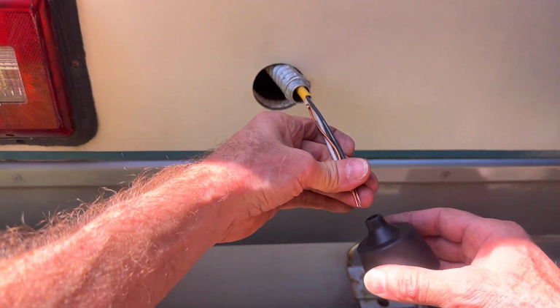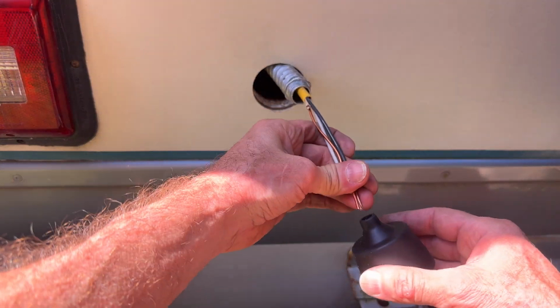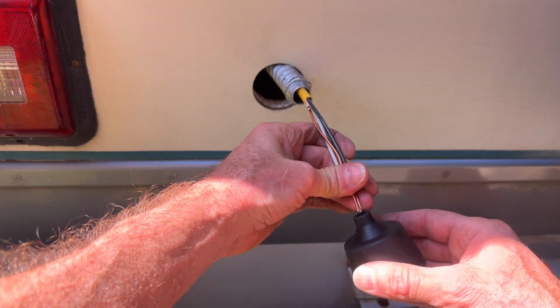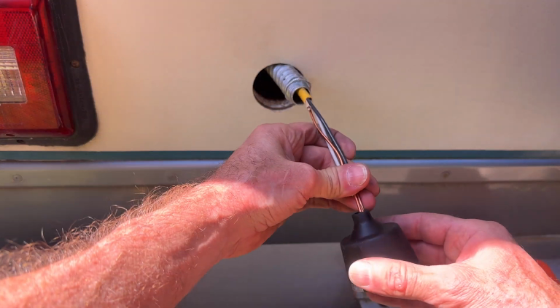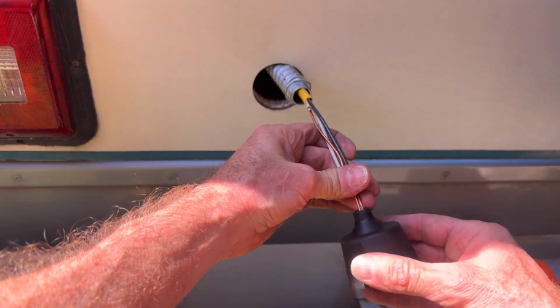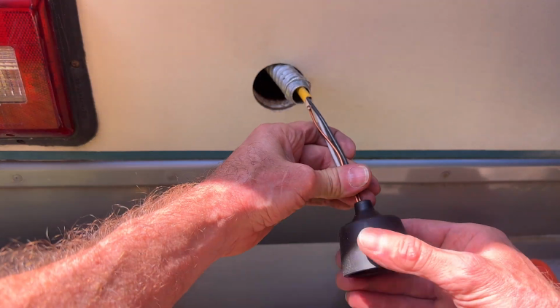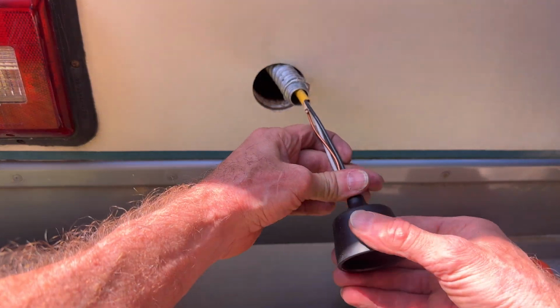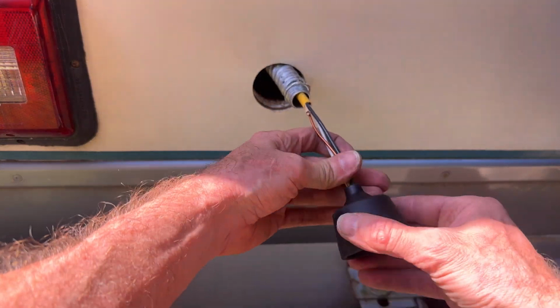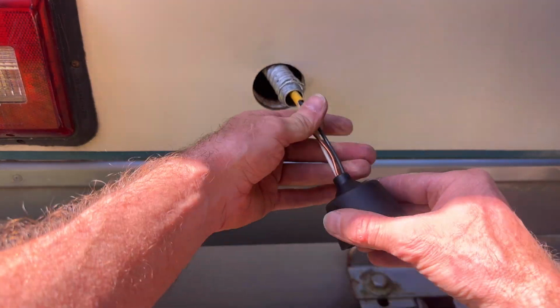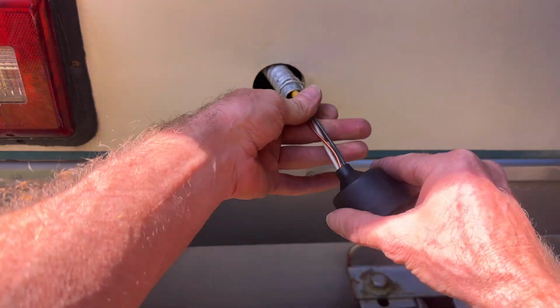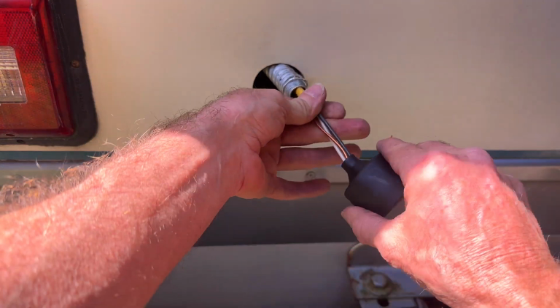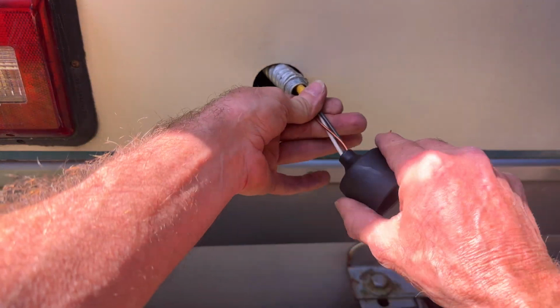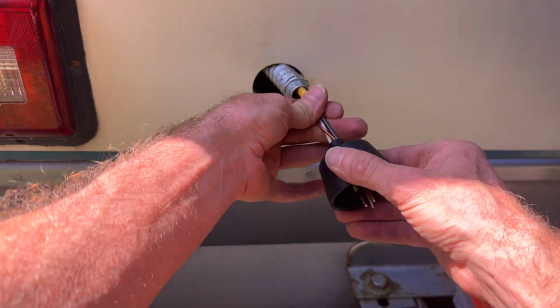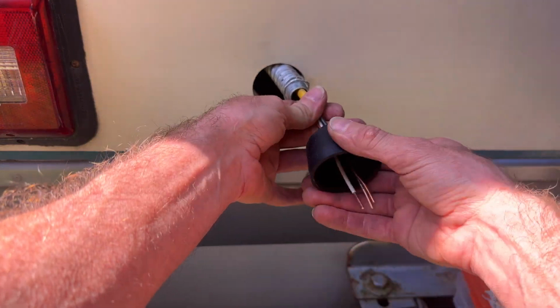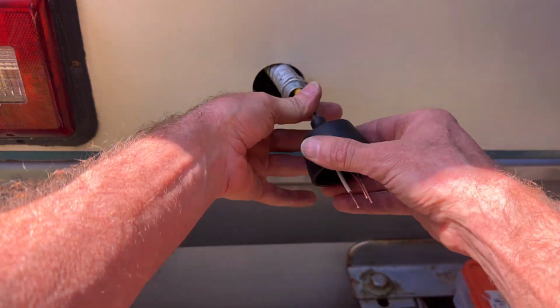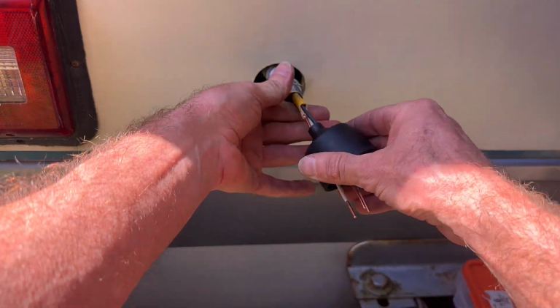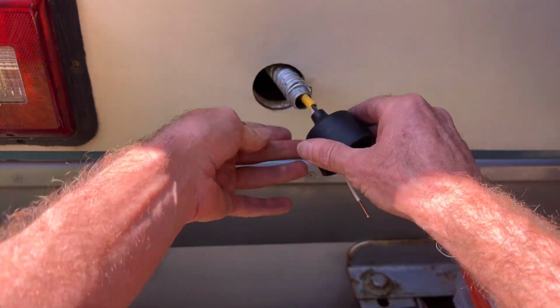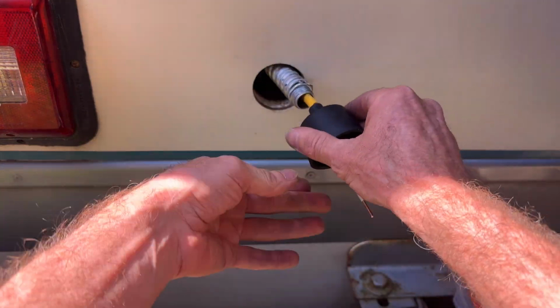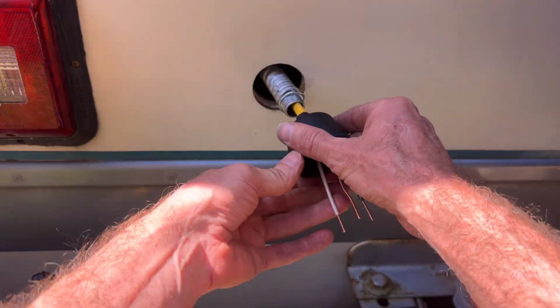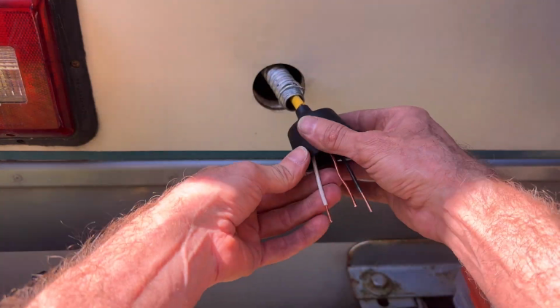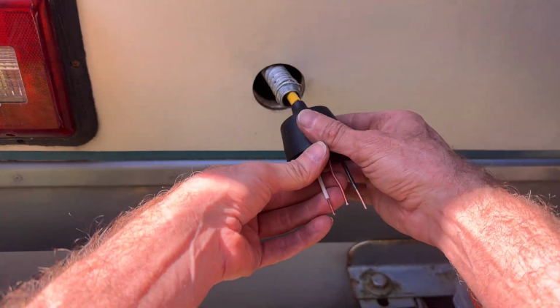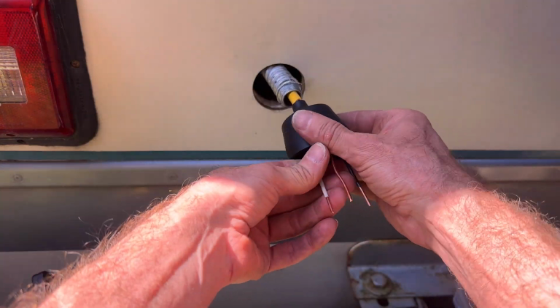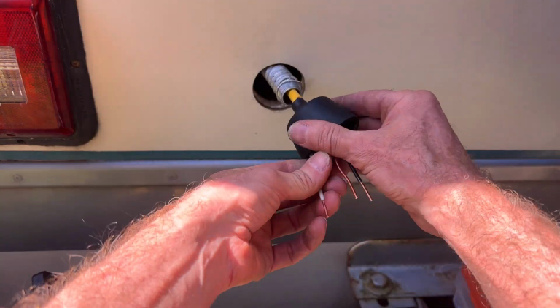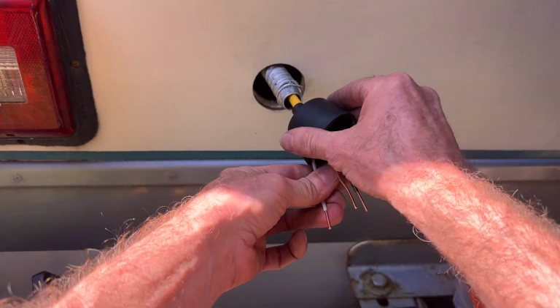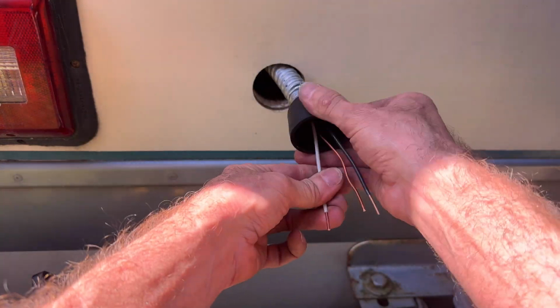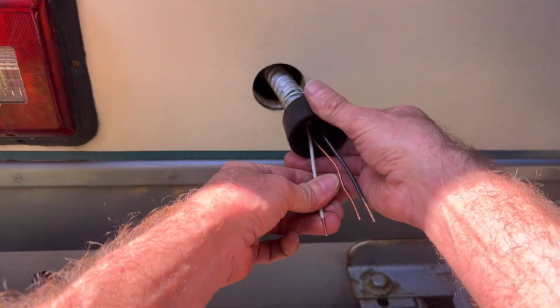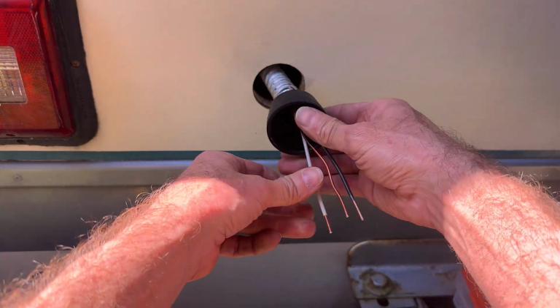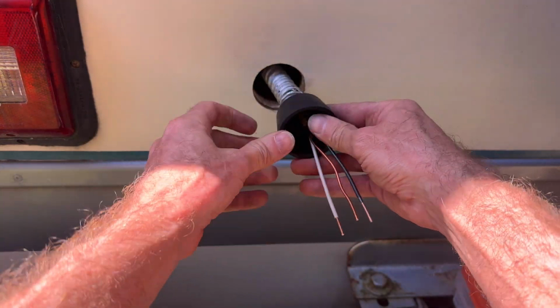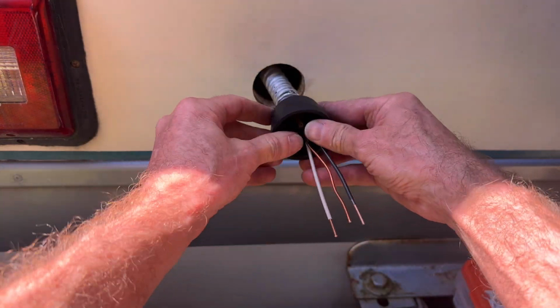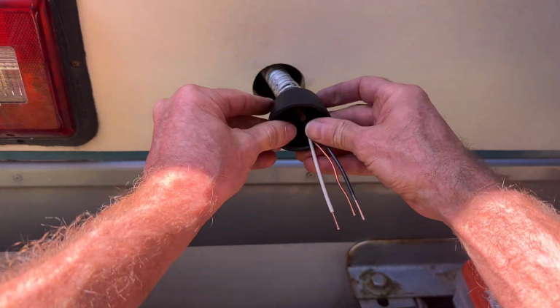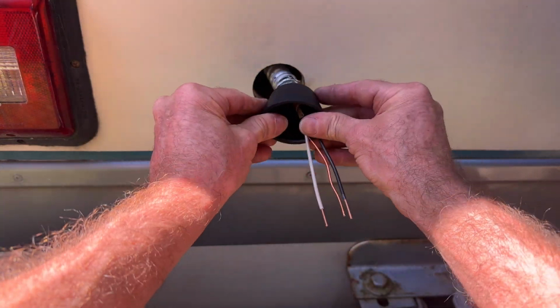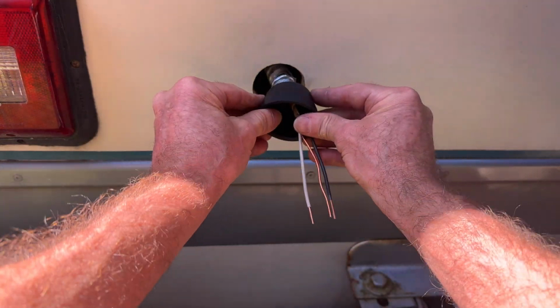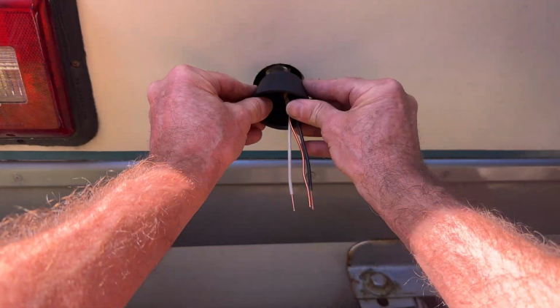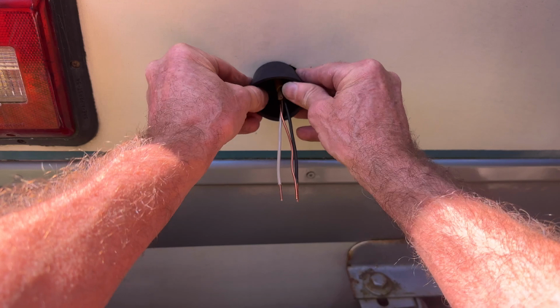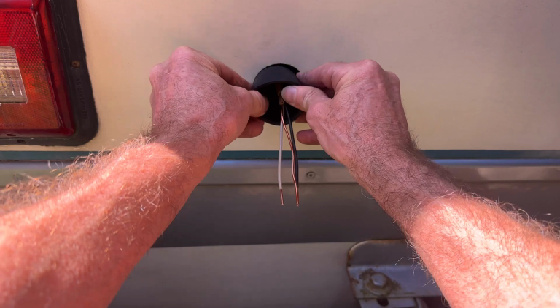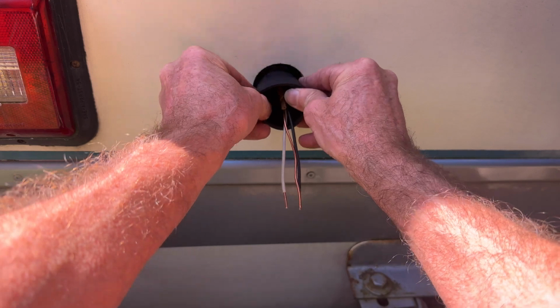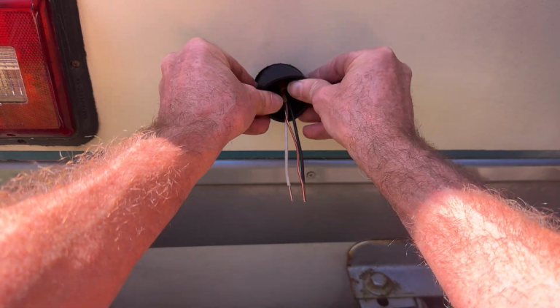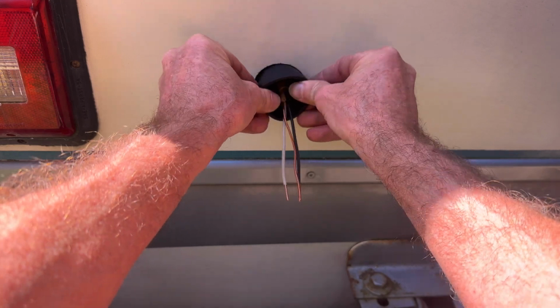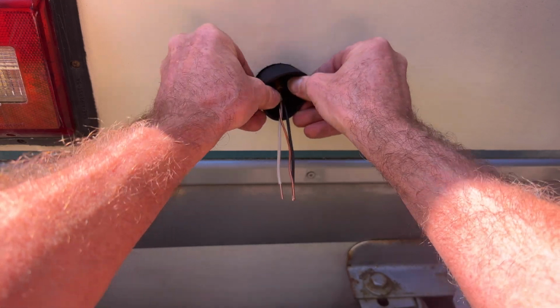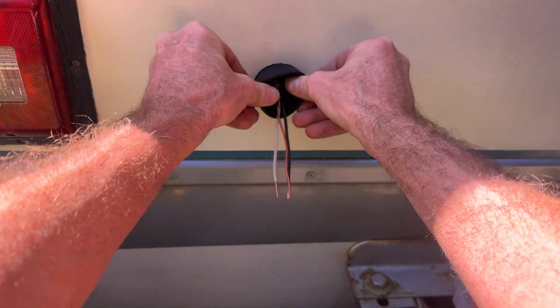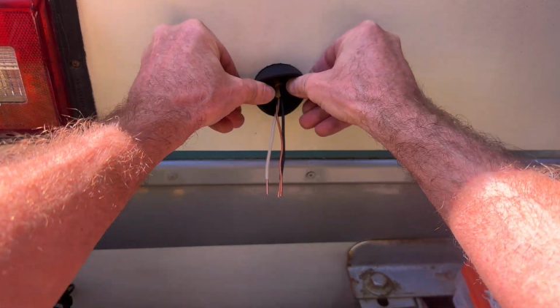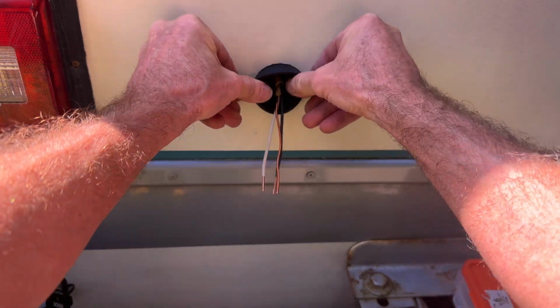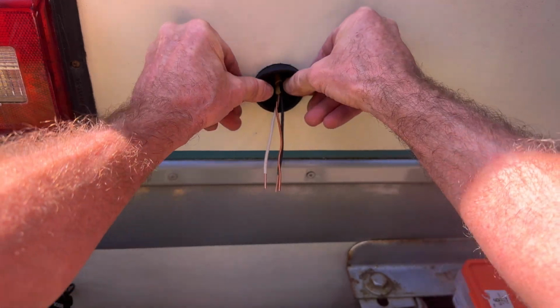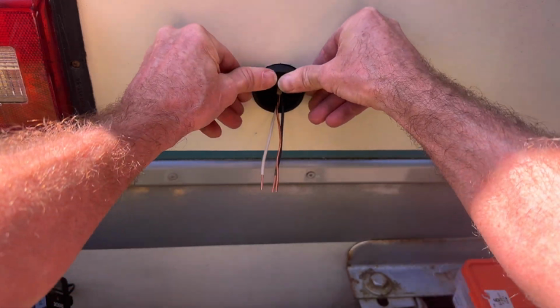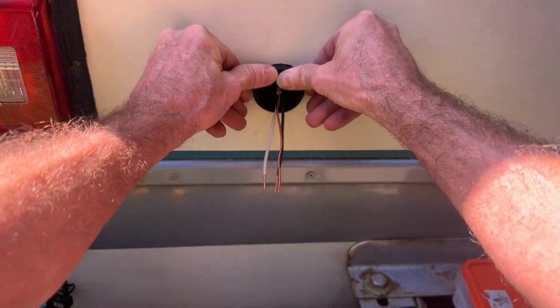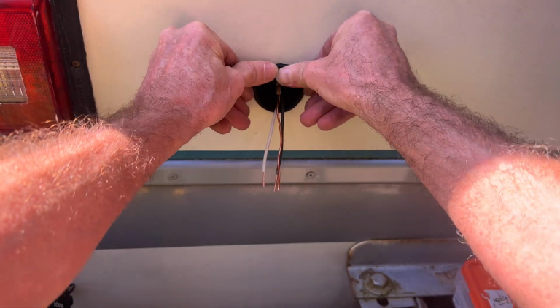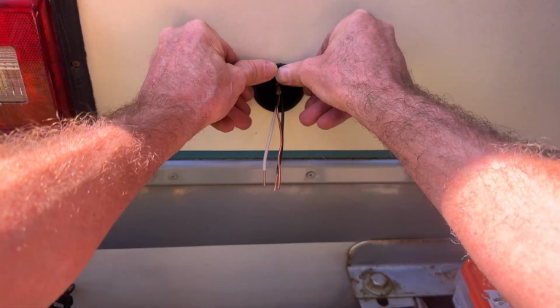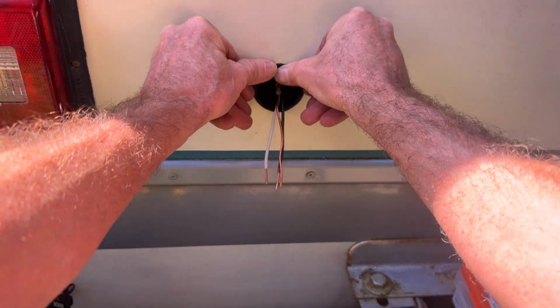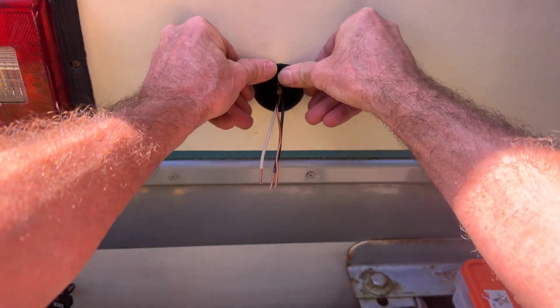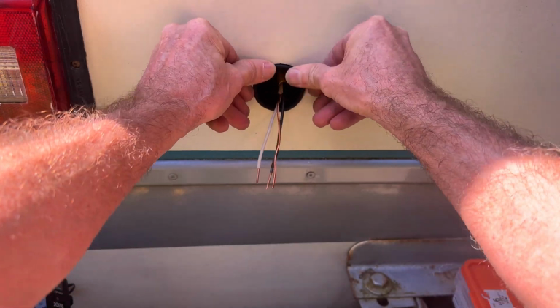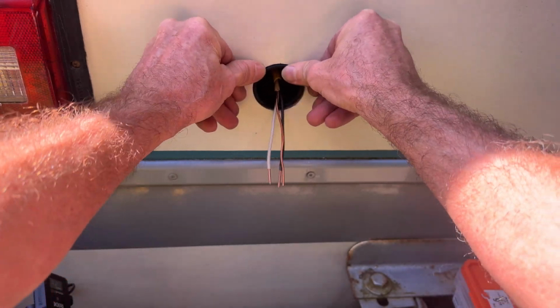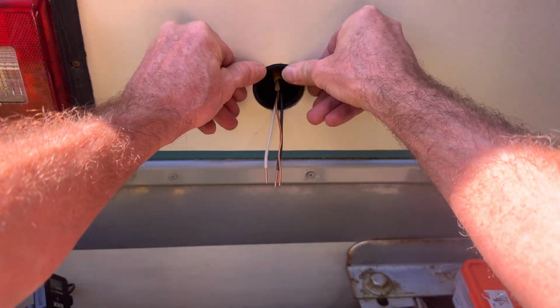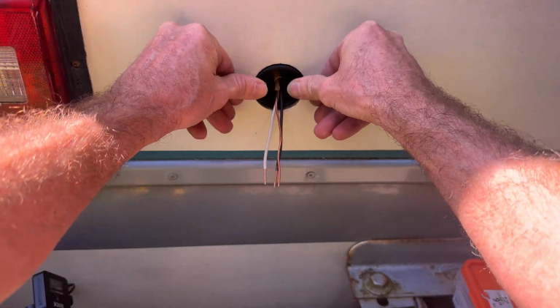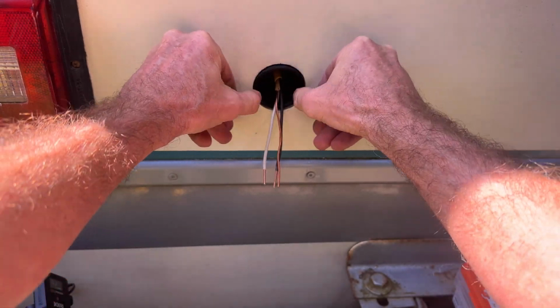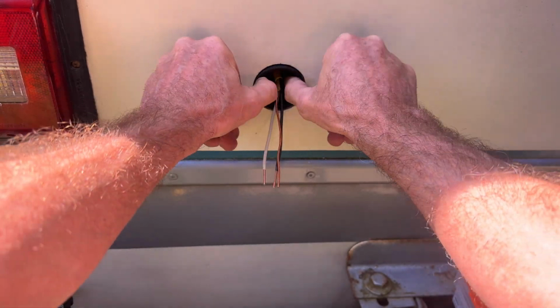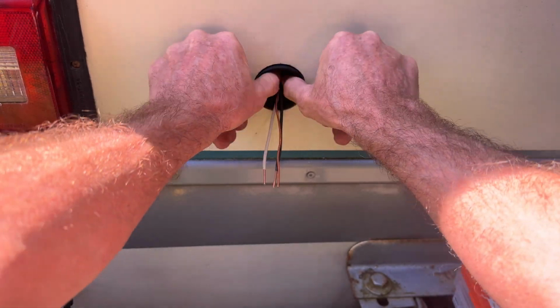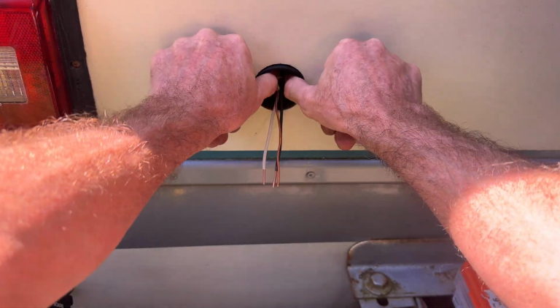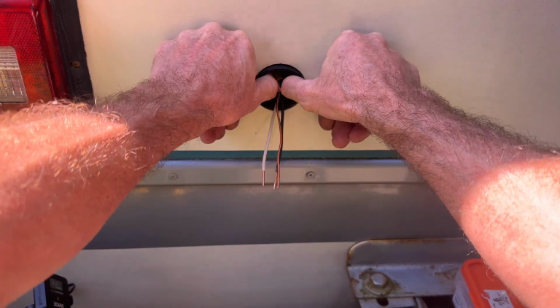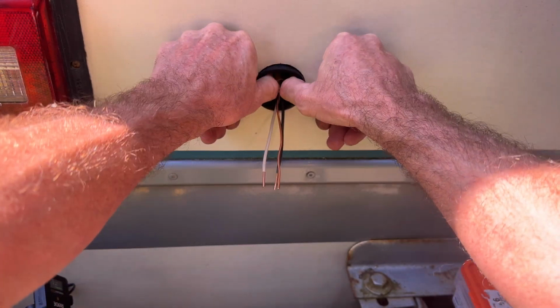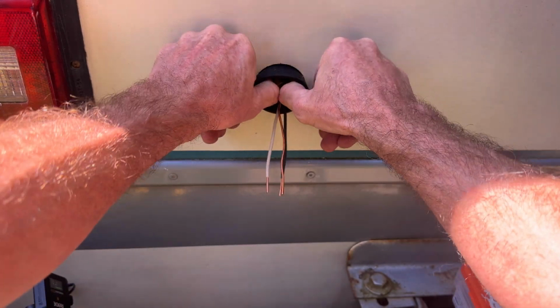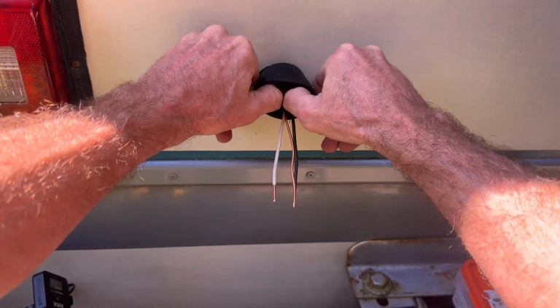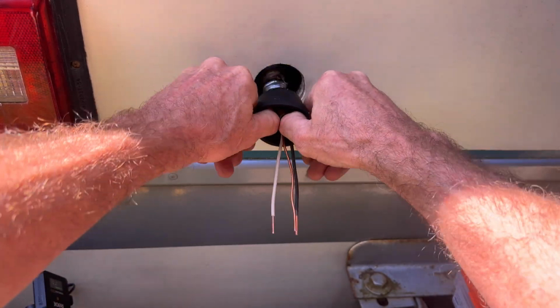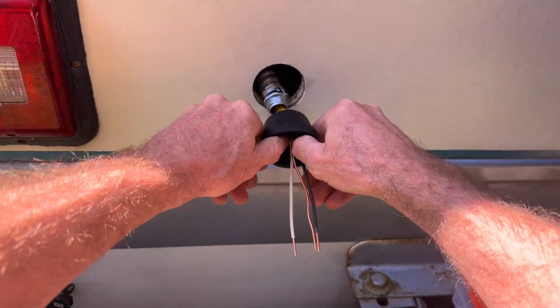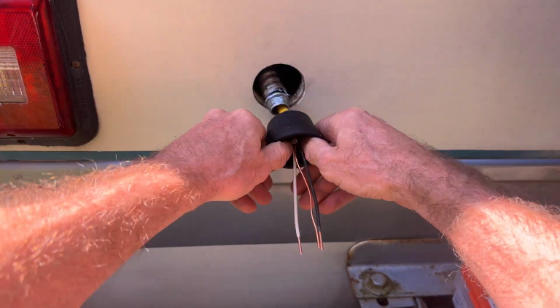I'm going to slide on my boot and I'm still not sure if I can use this. Let's see if it fits in the hole. It fits — we might be able to use it.